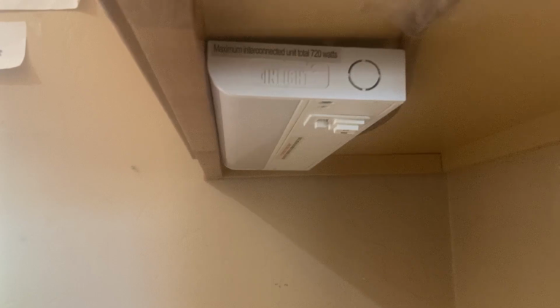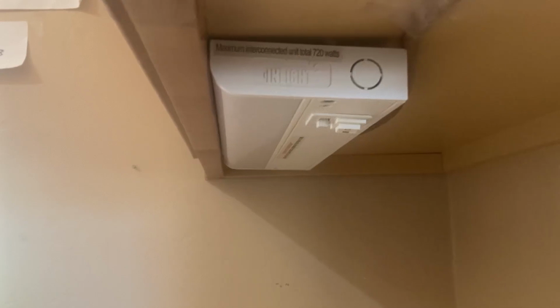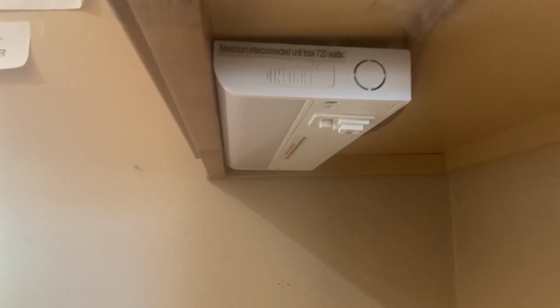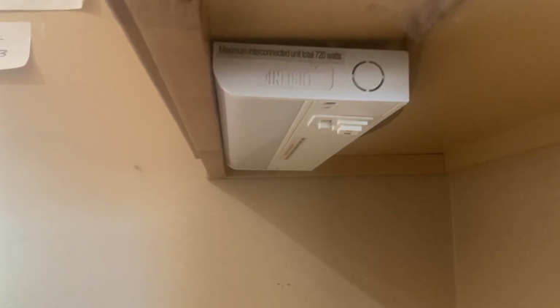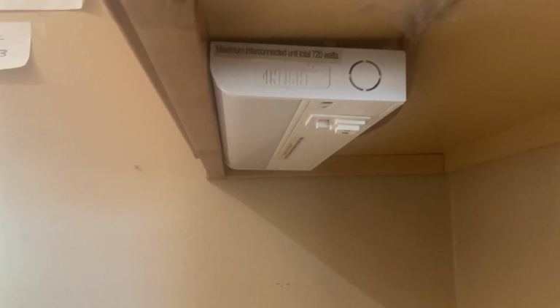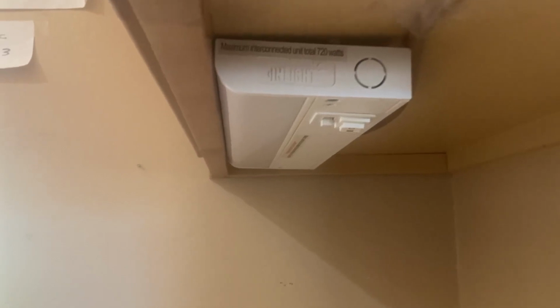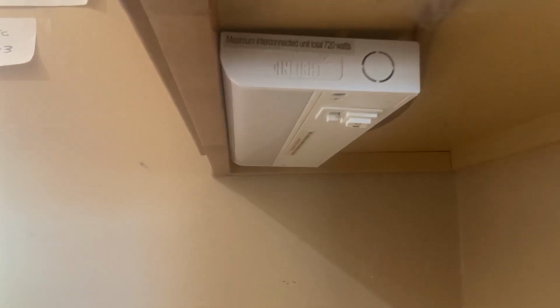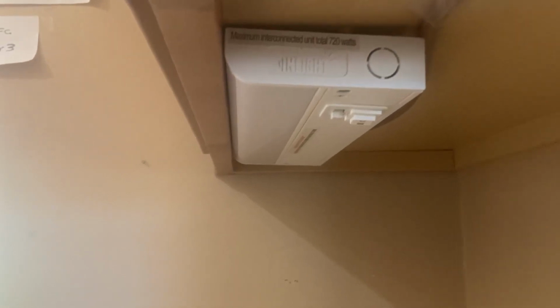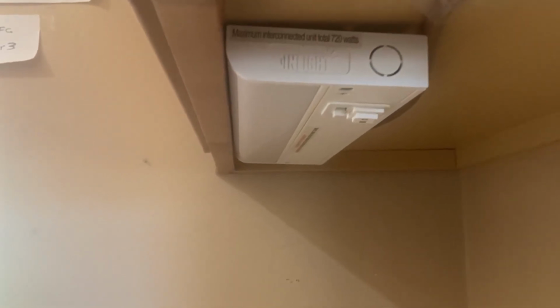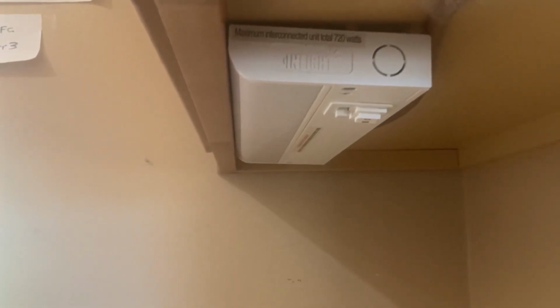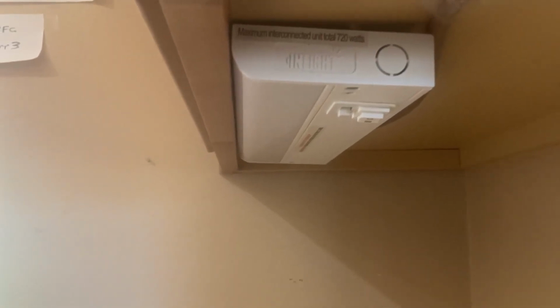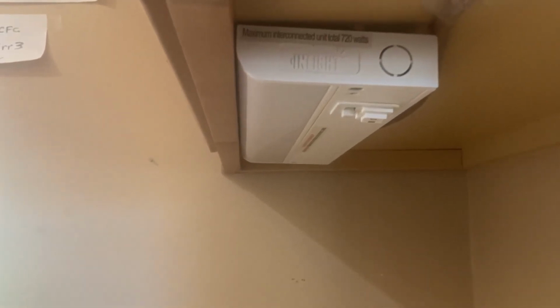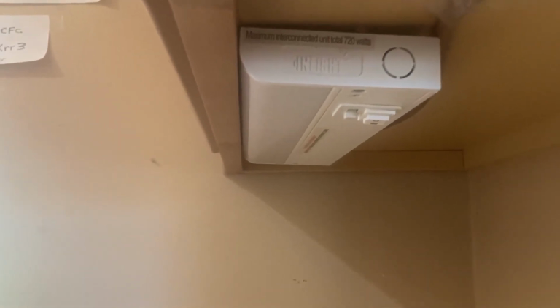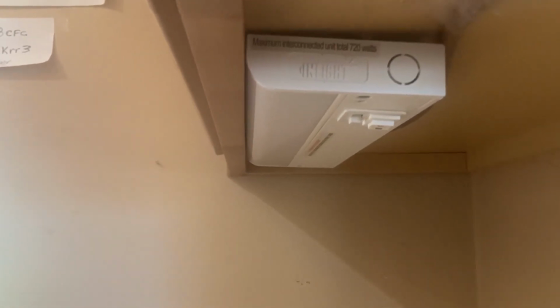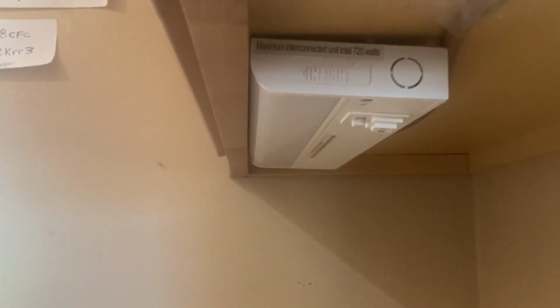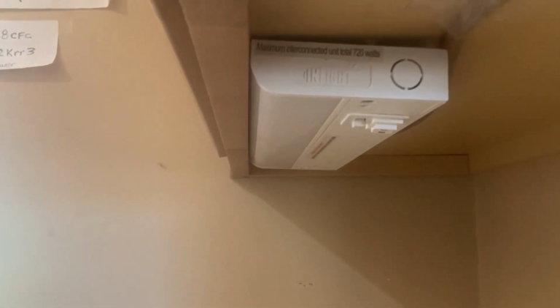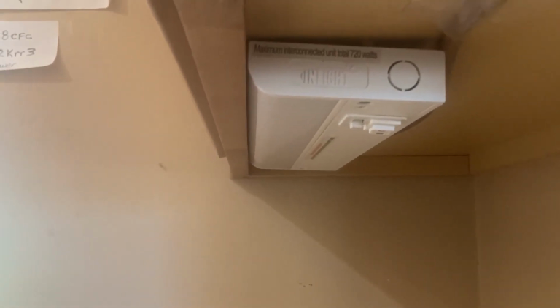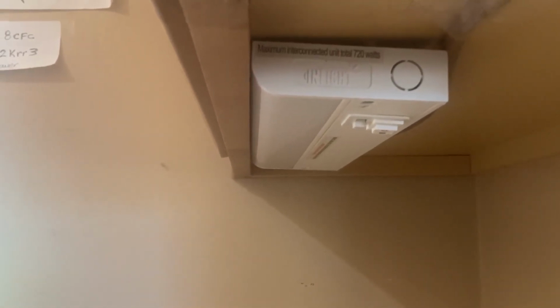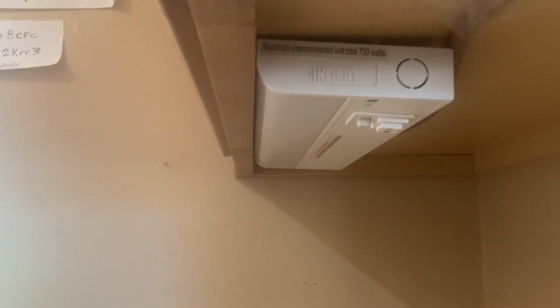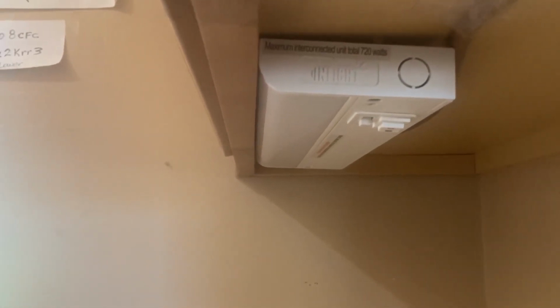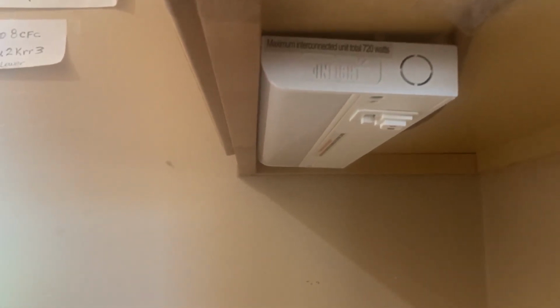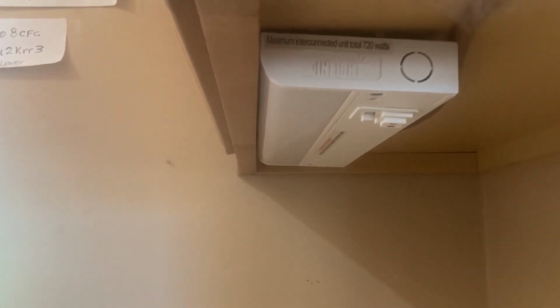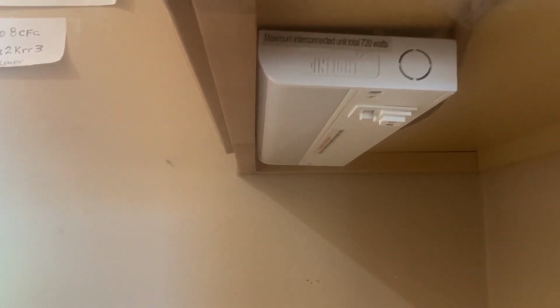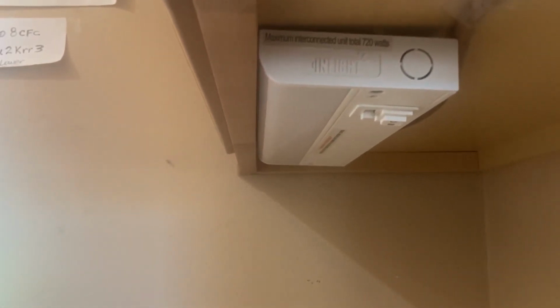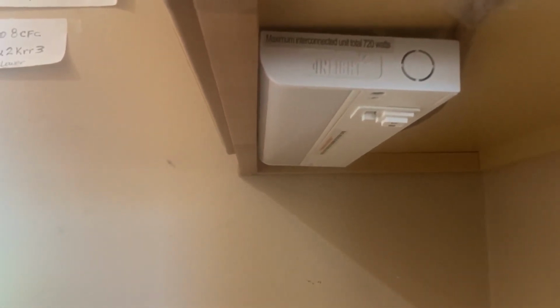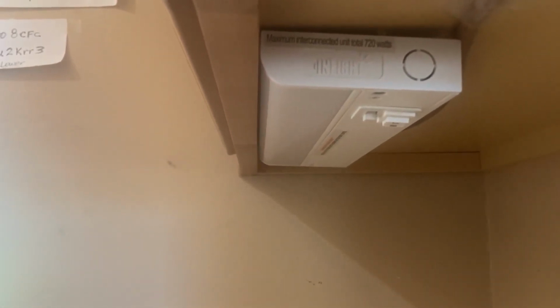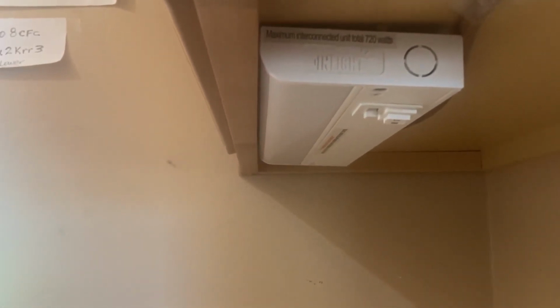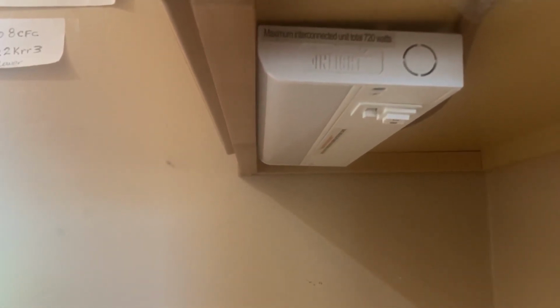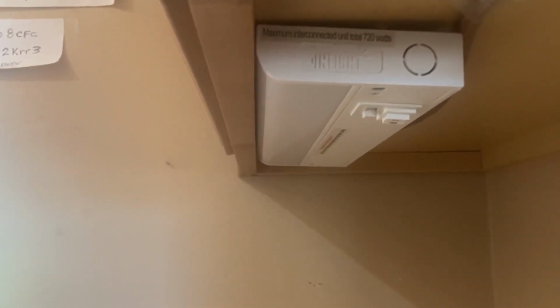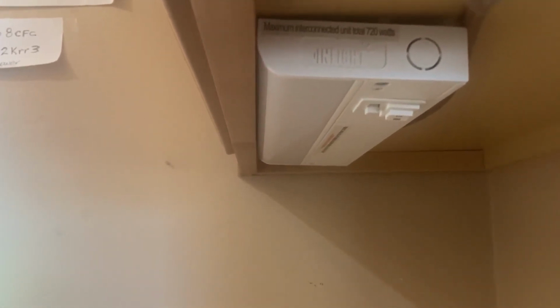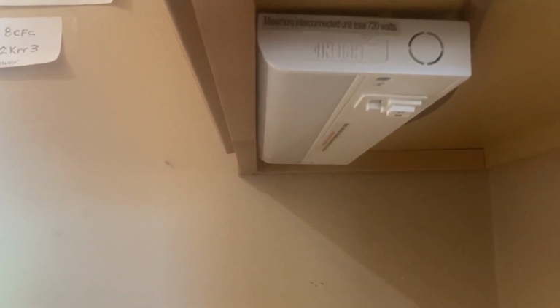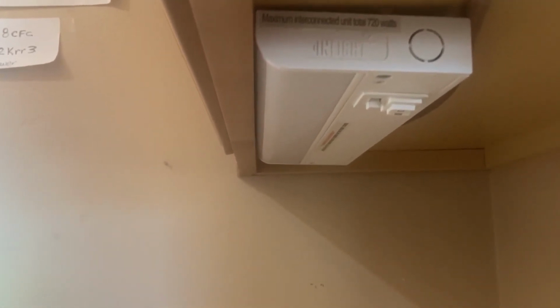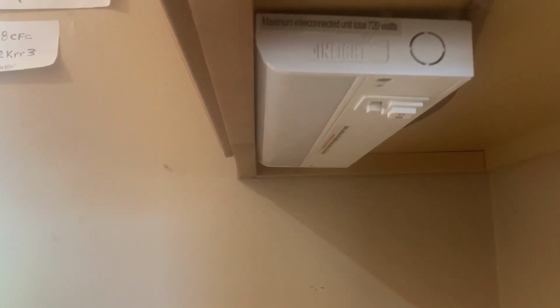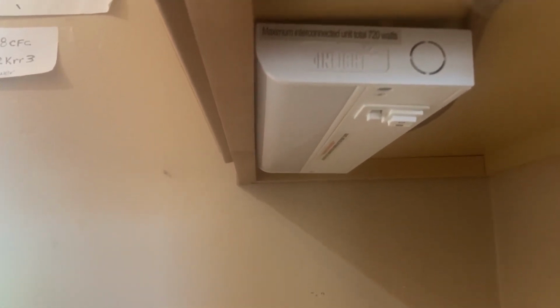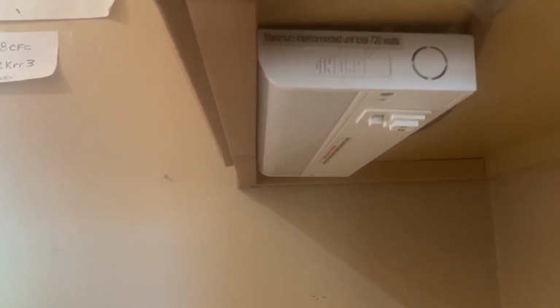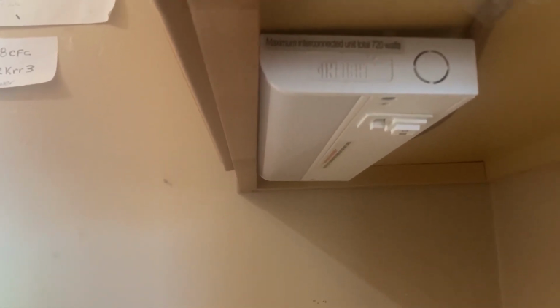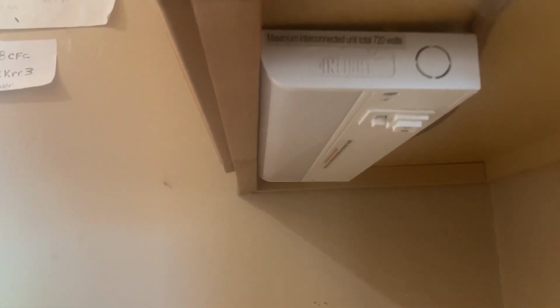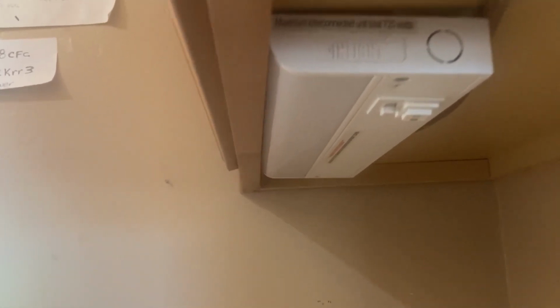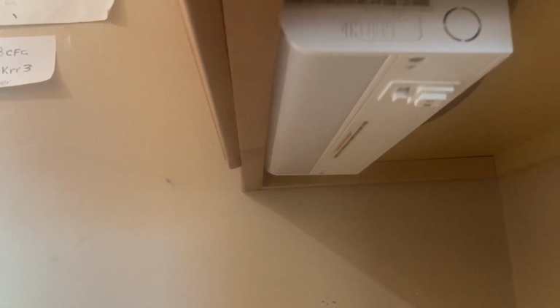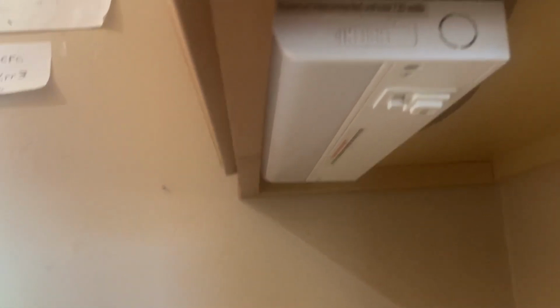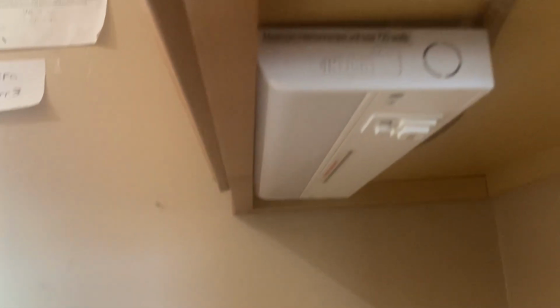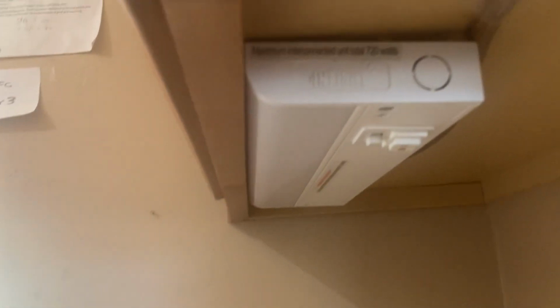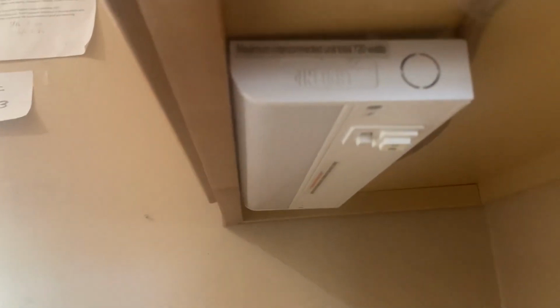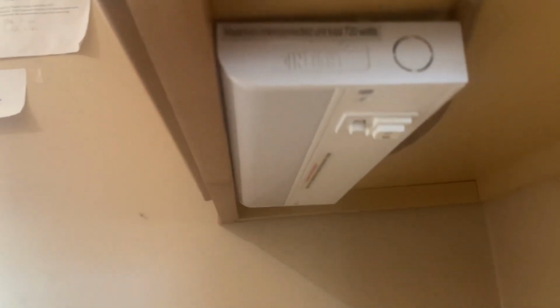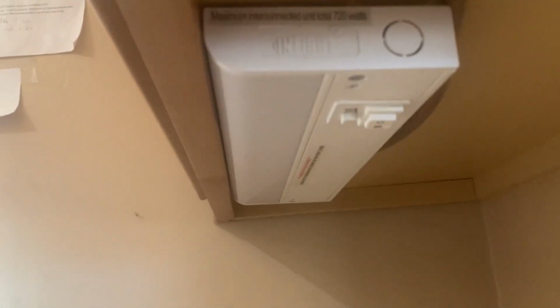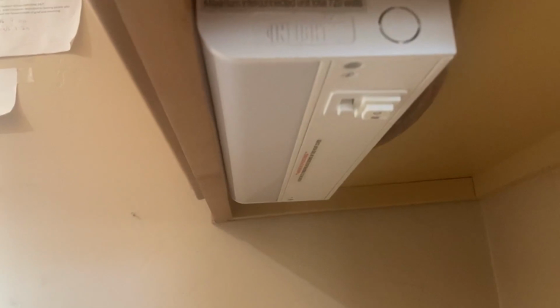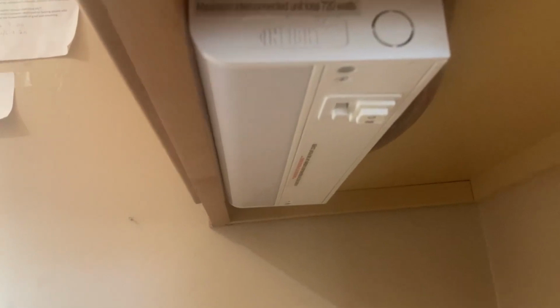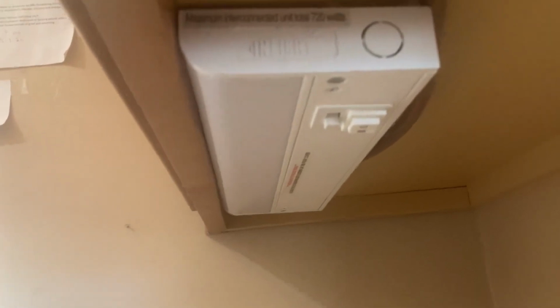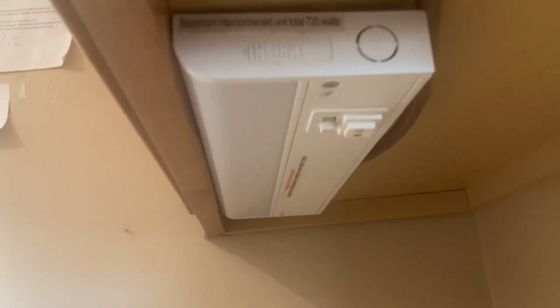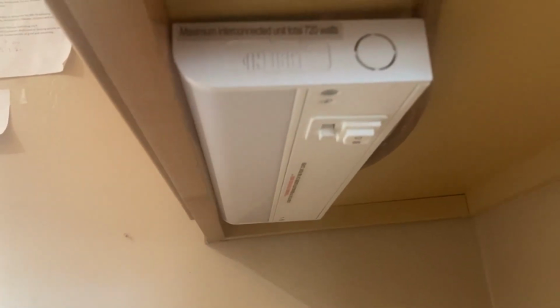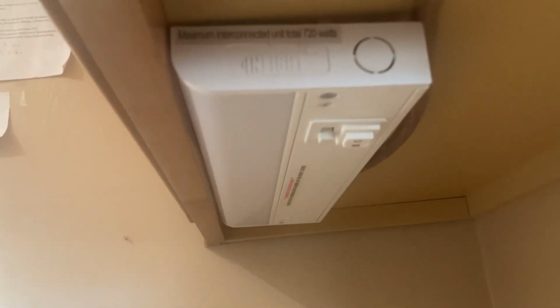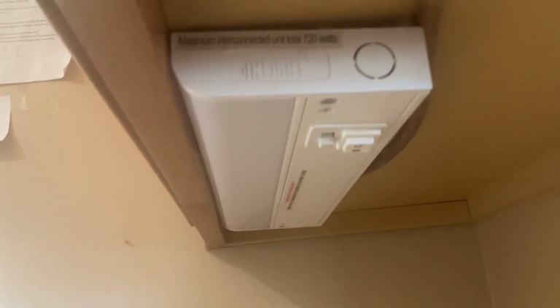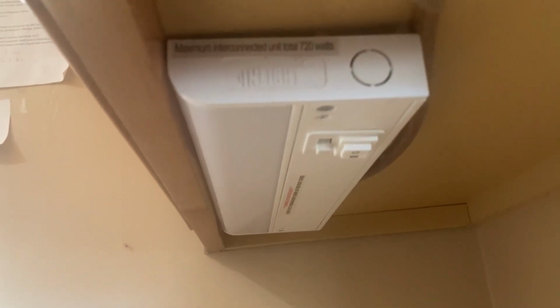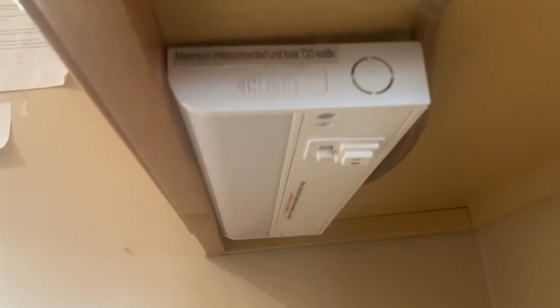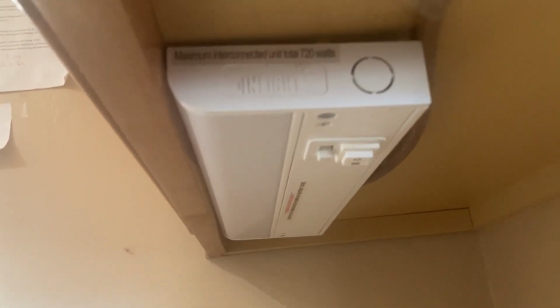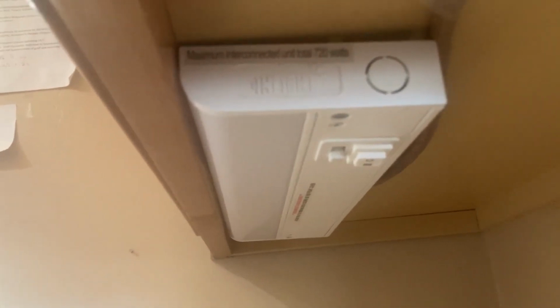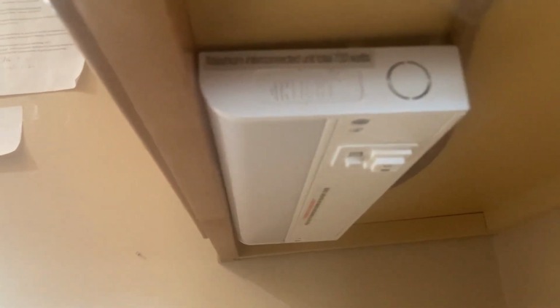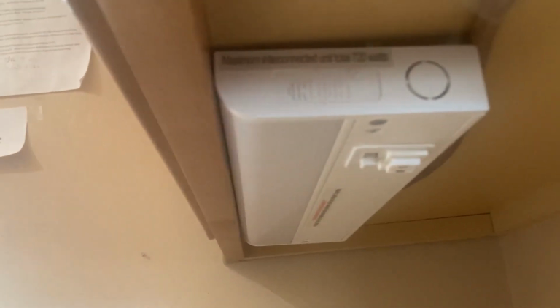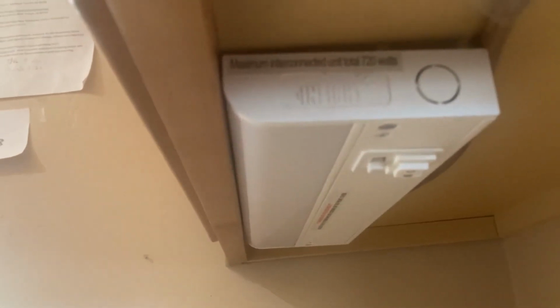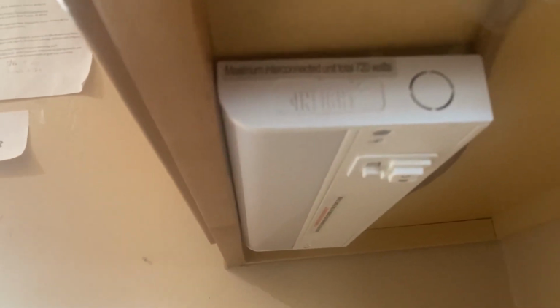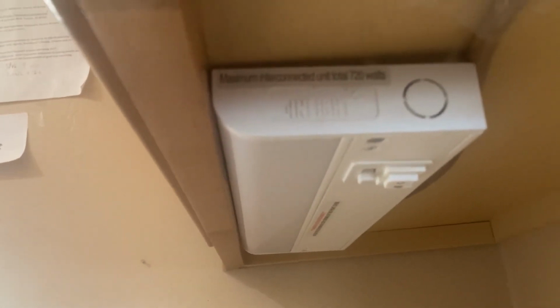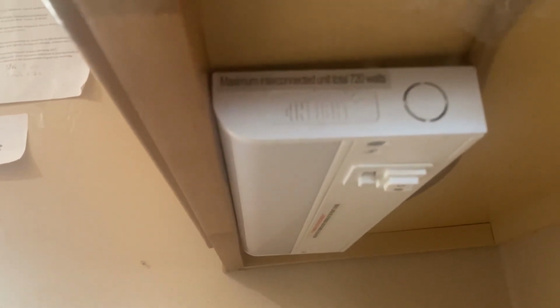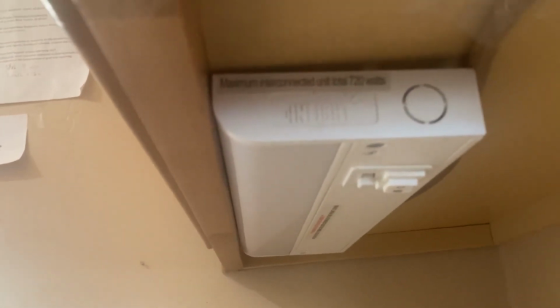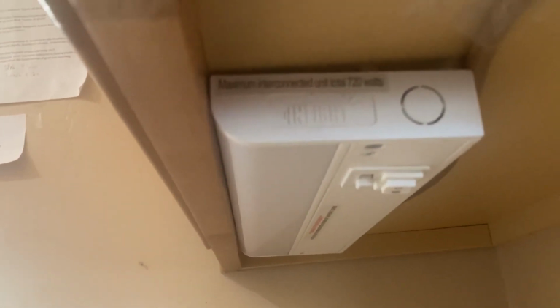Hi everybody, this is a look at this under cabinet LED light fixture. It's a really nice light fixture, easy to hang.